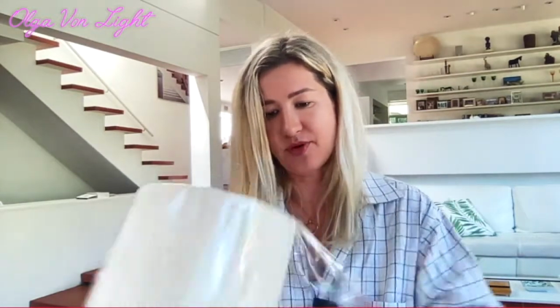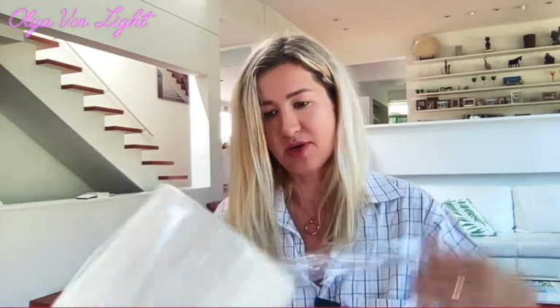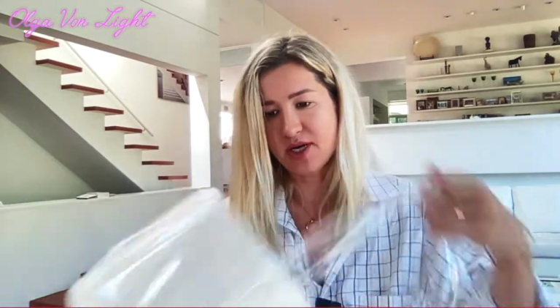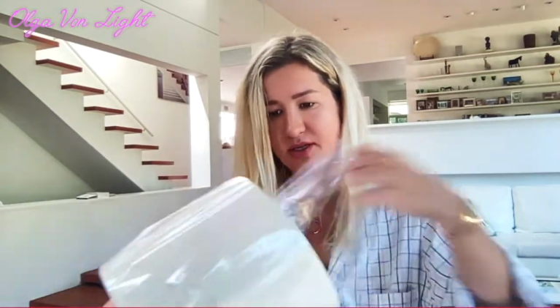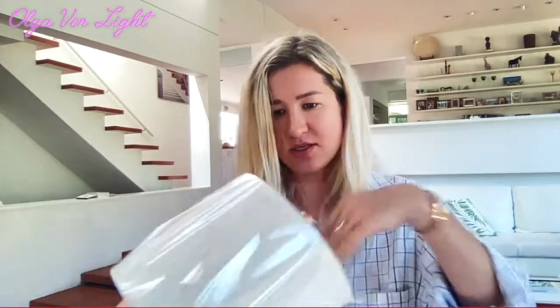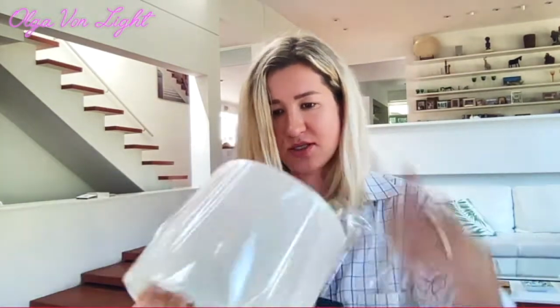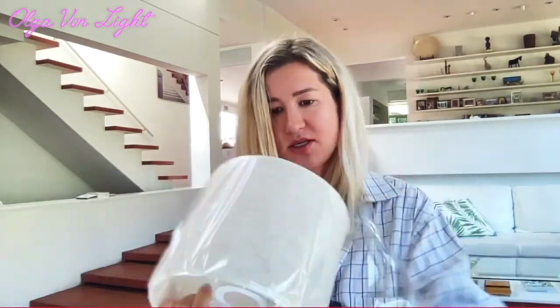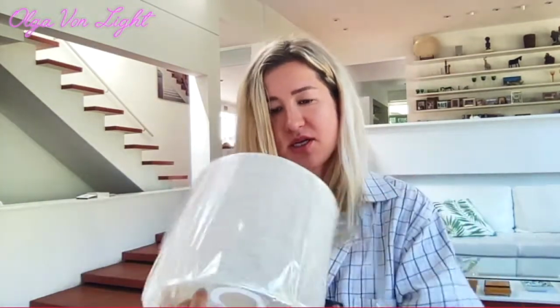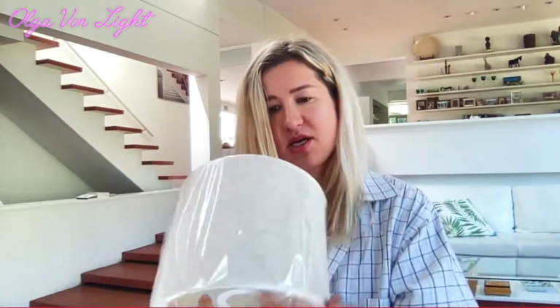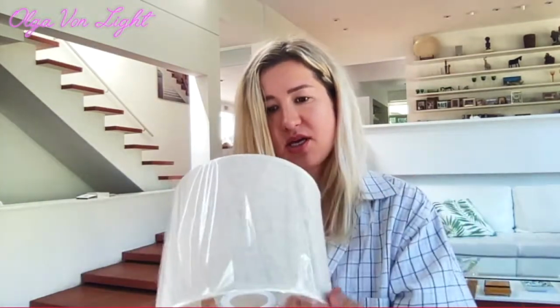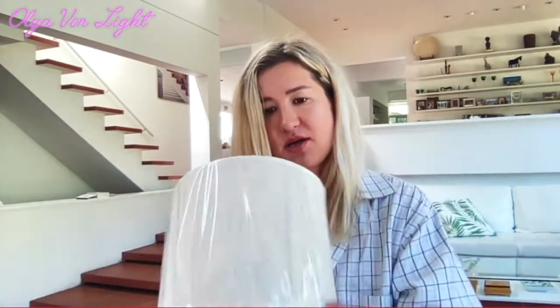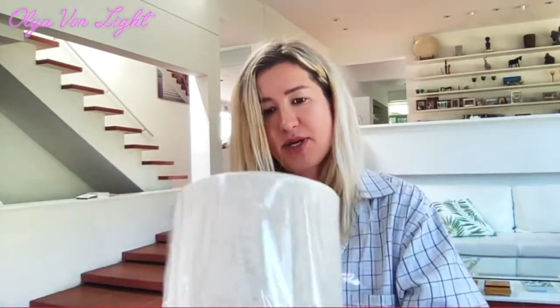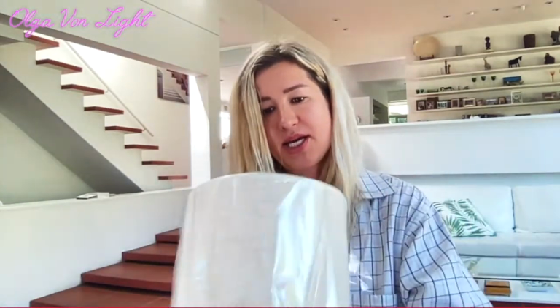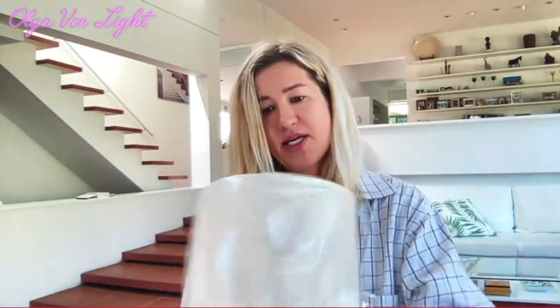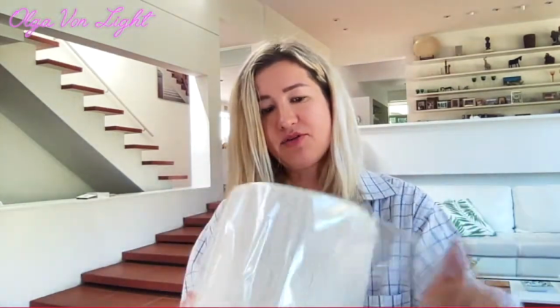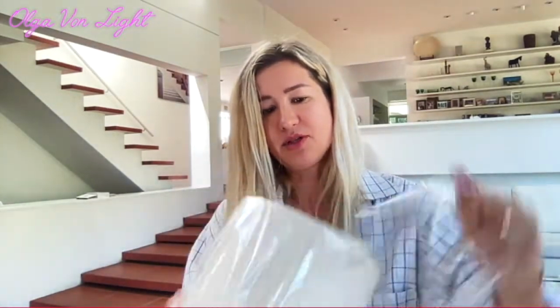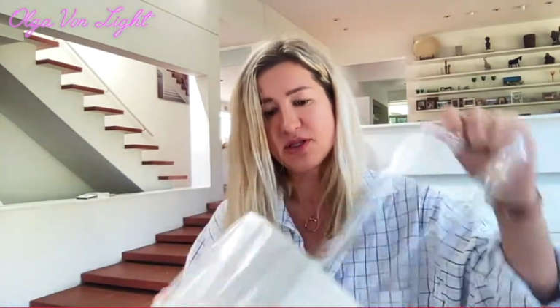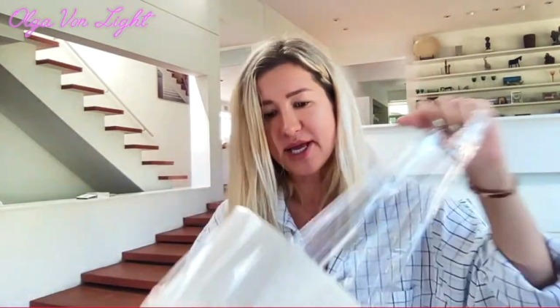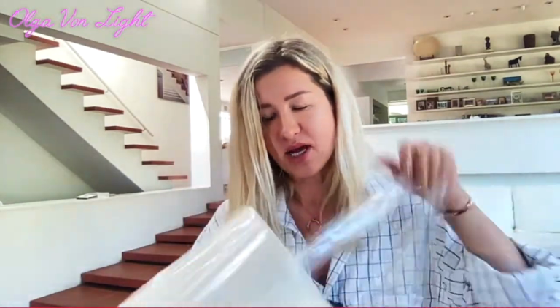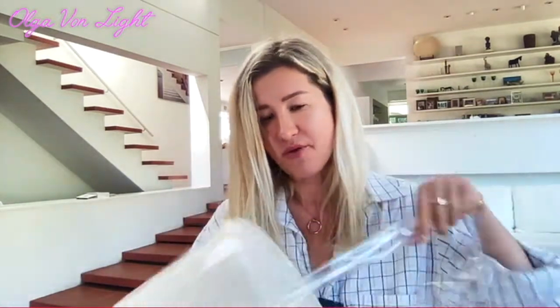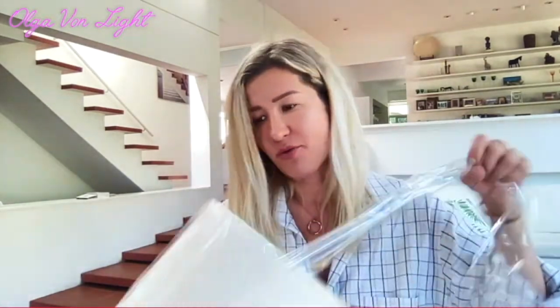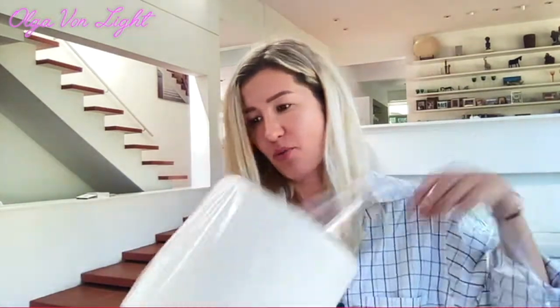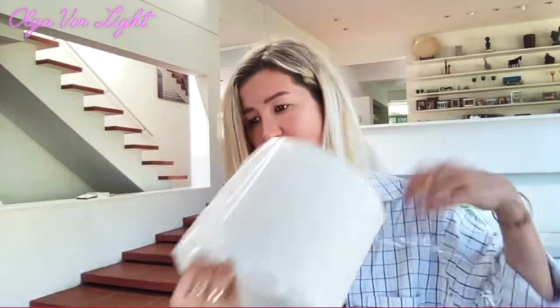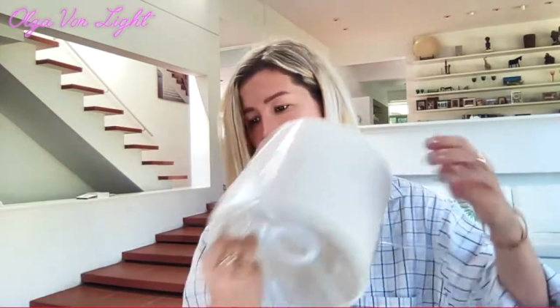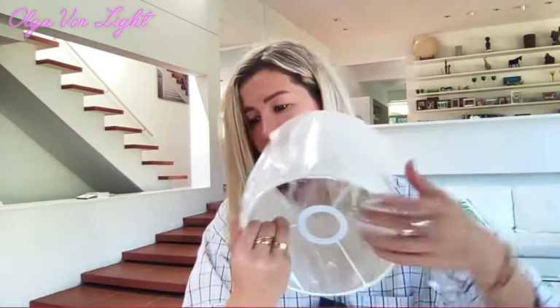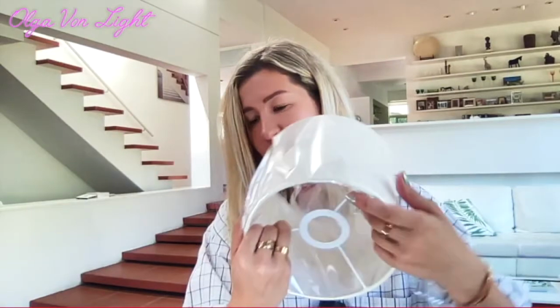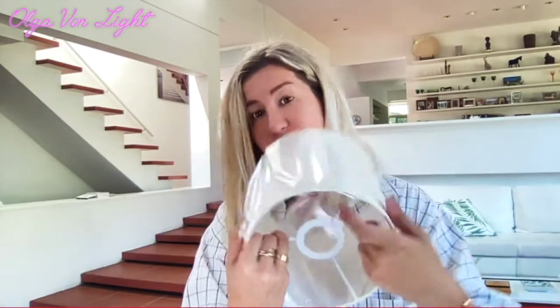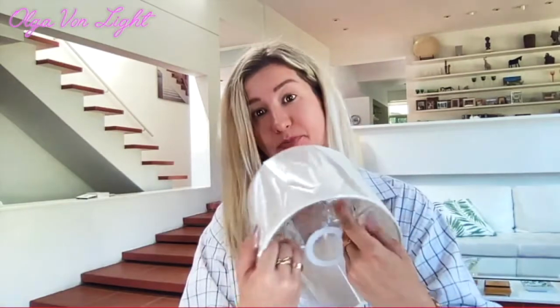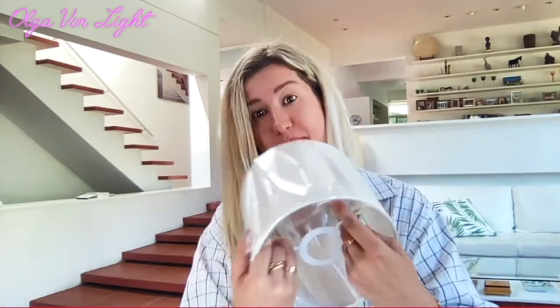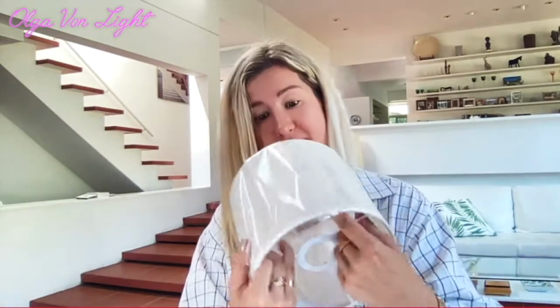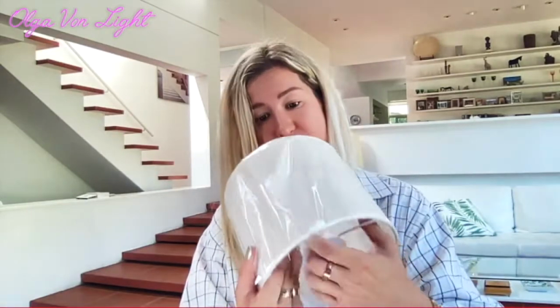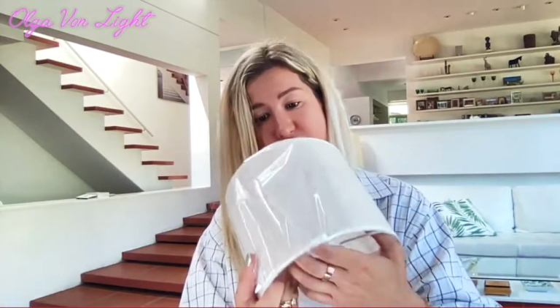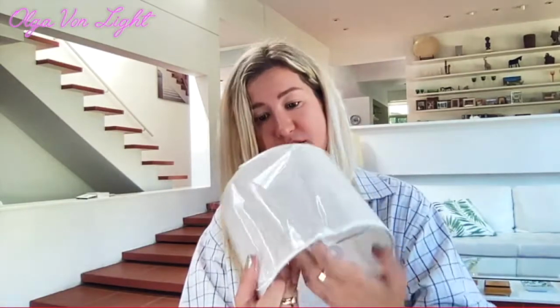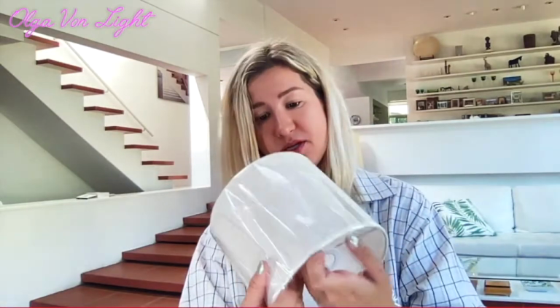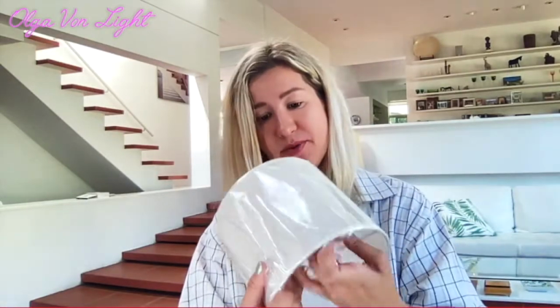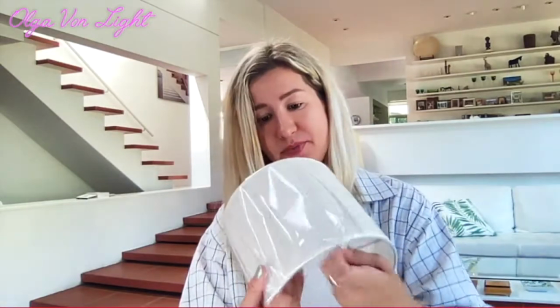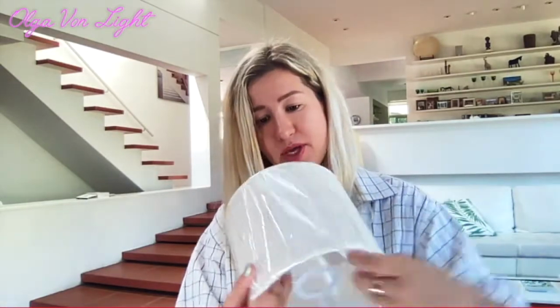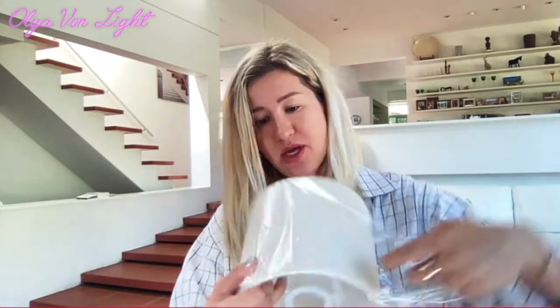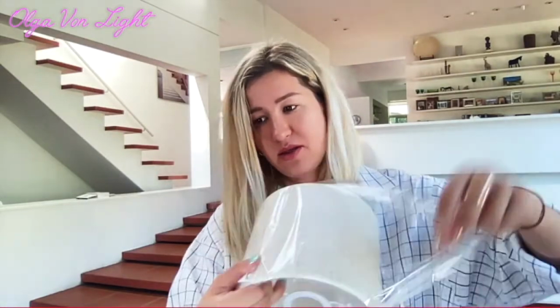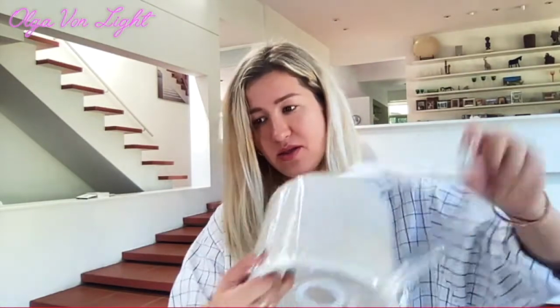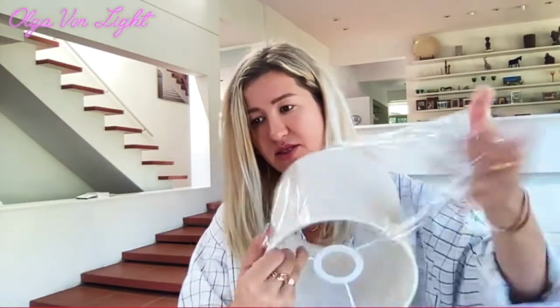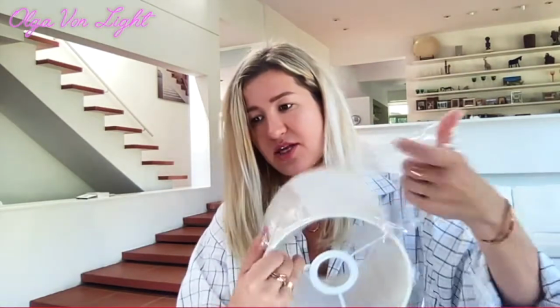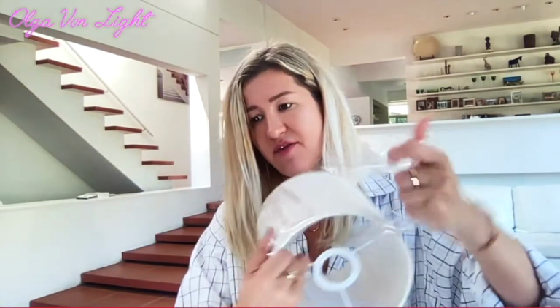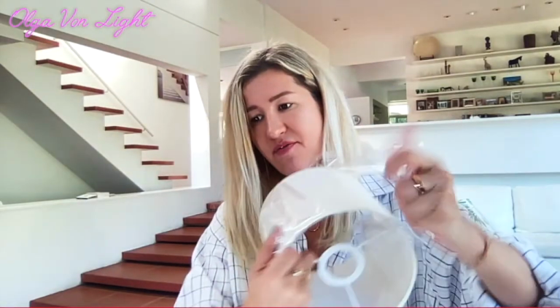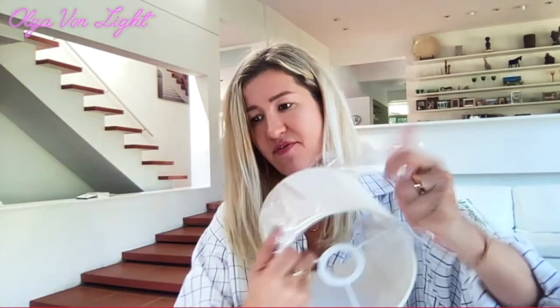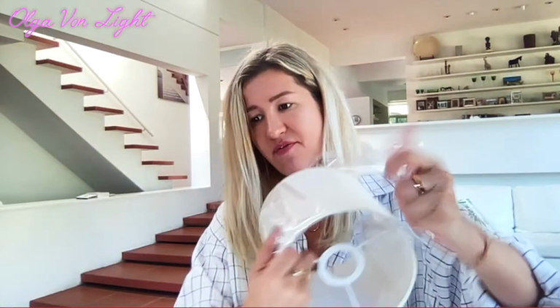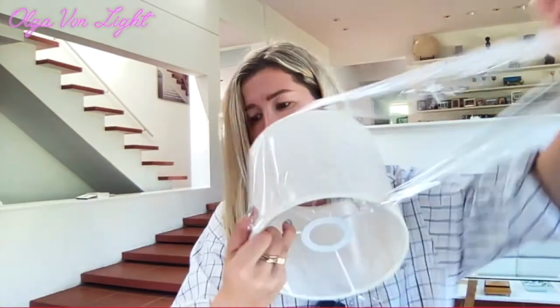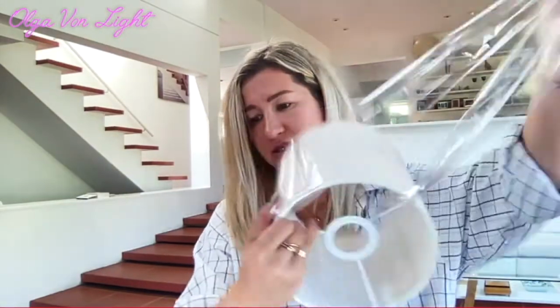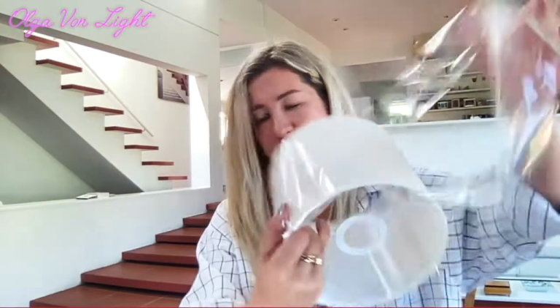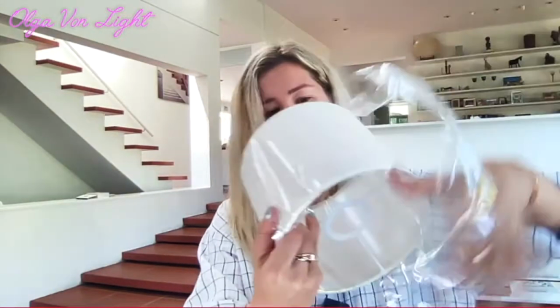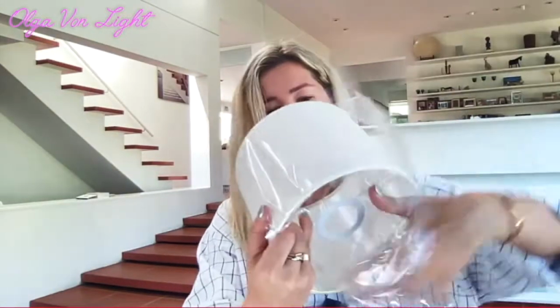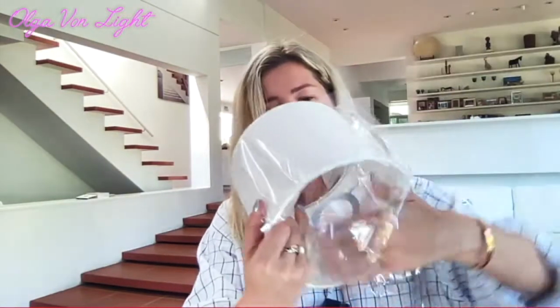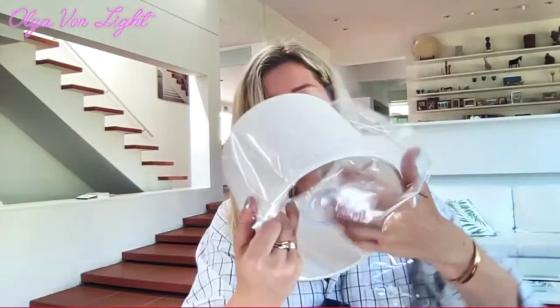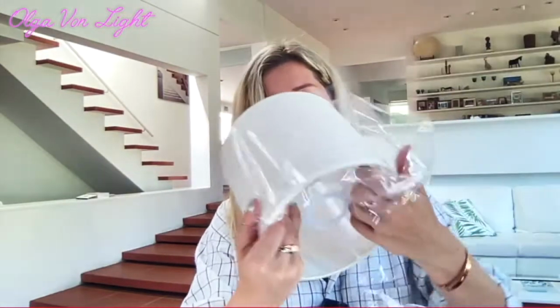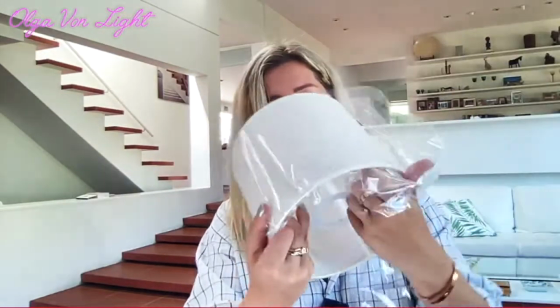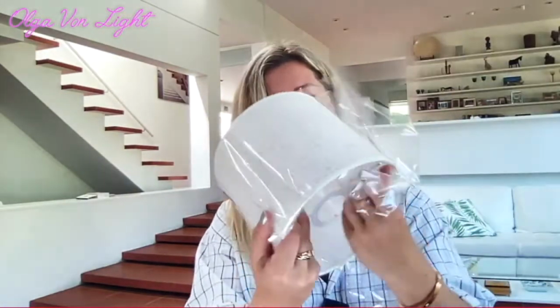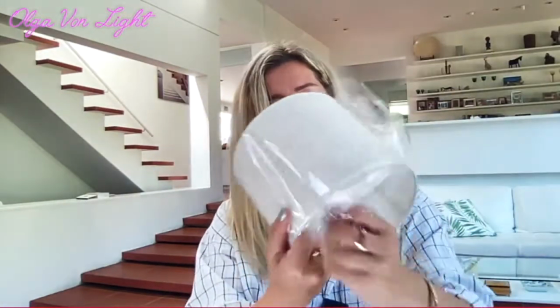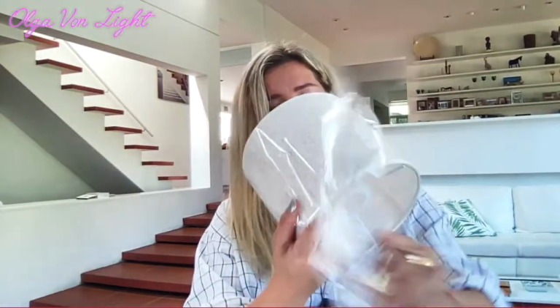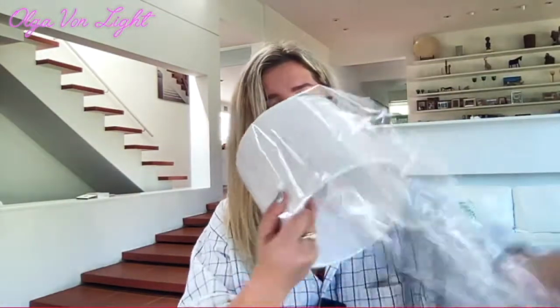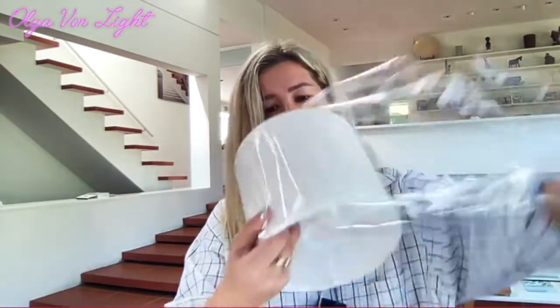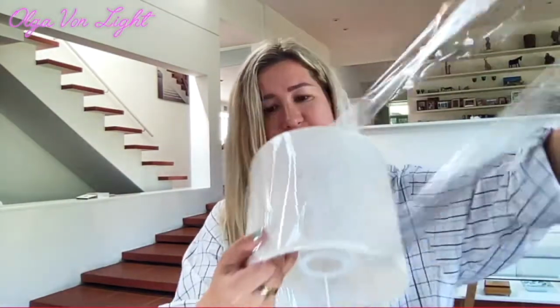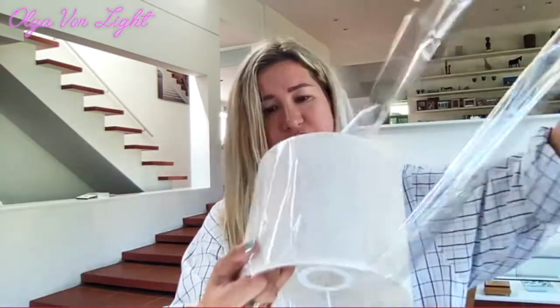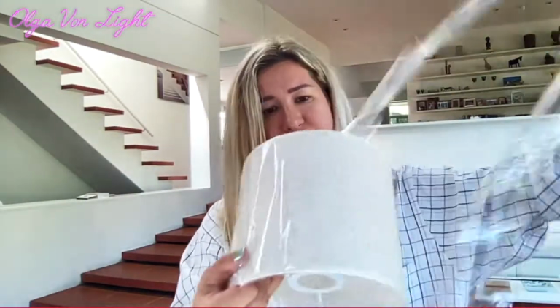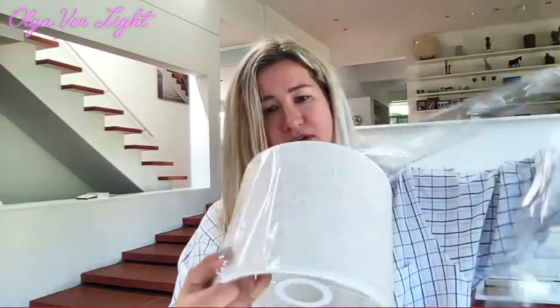Let me unbox and unwrap this part — it seems to be very light and durable. I really like how well they actually packaged it, it definitely makes a great difference.